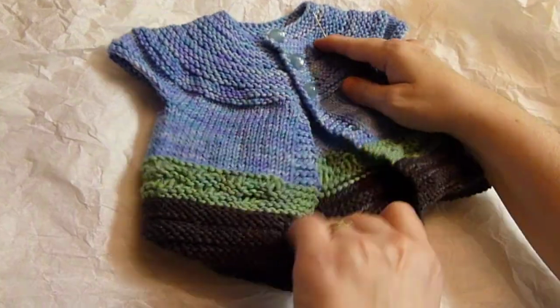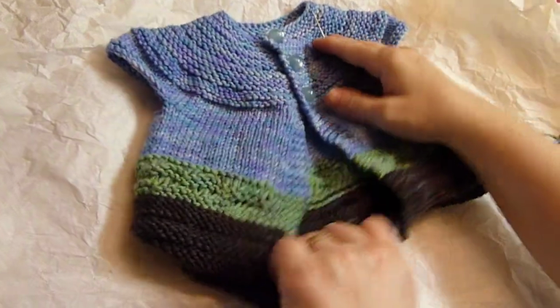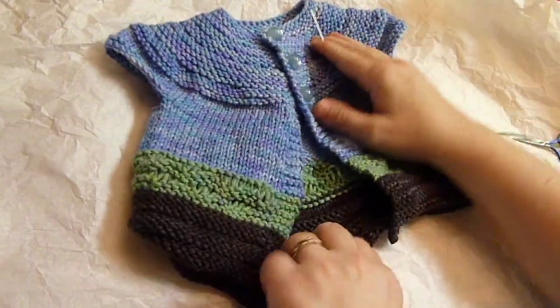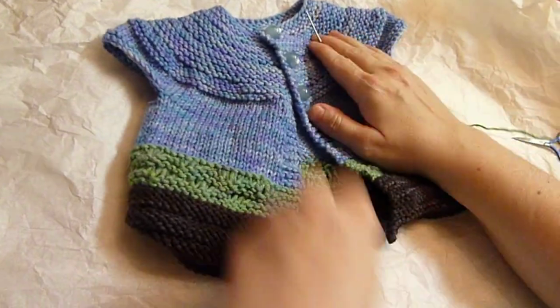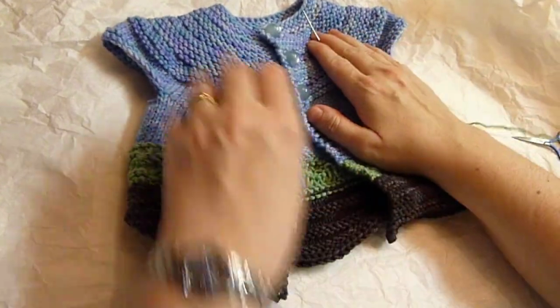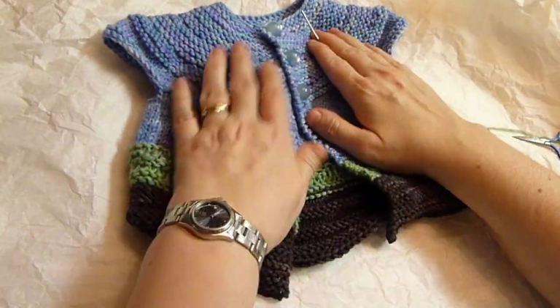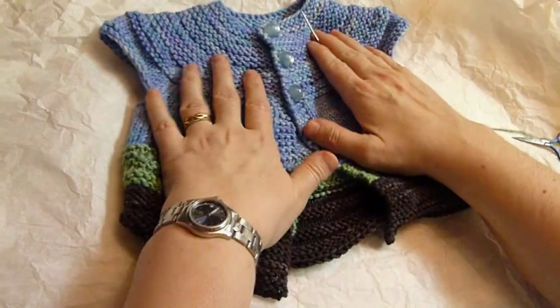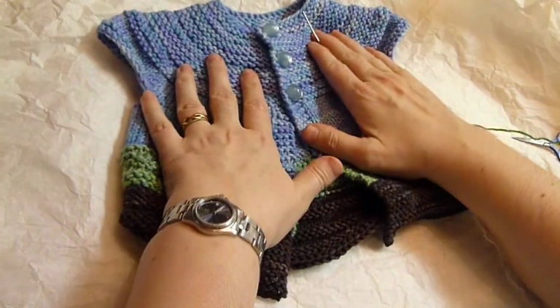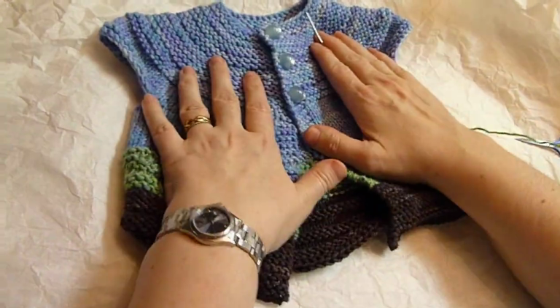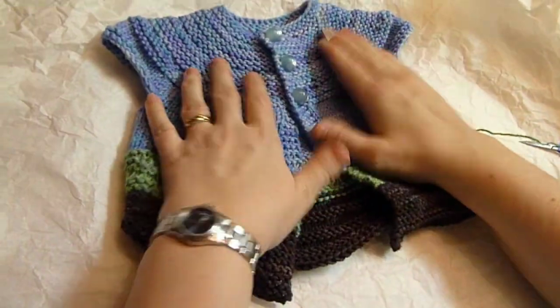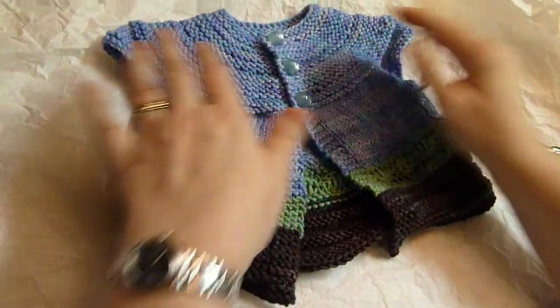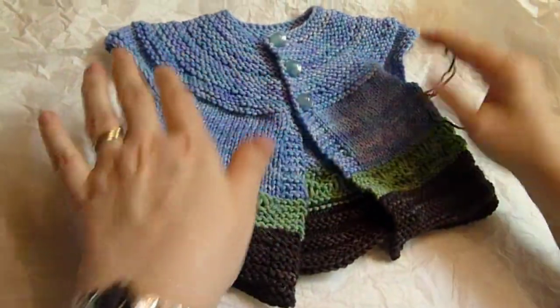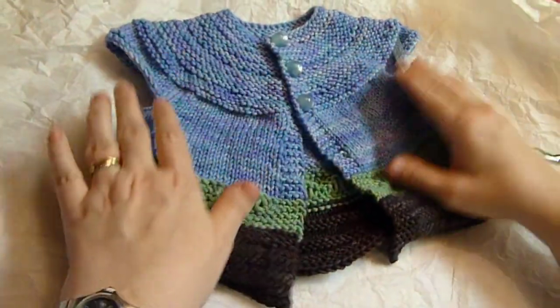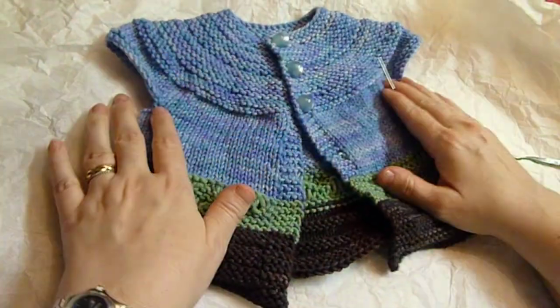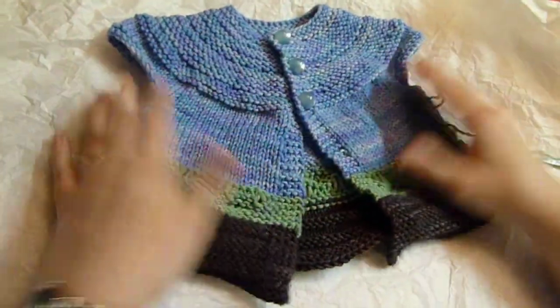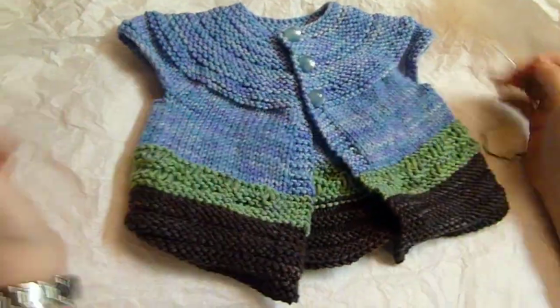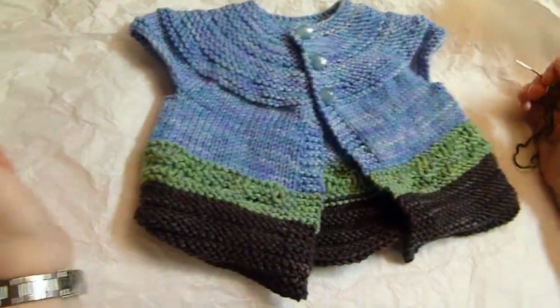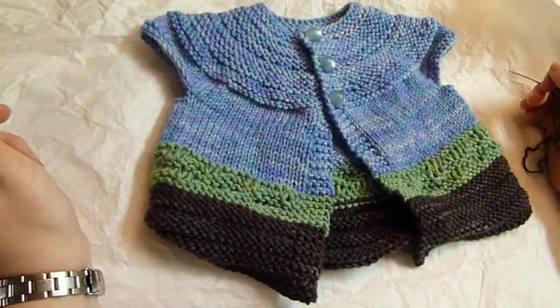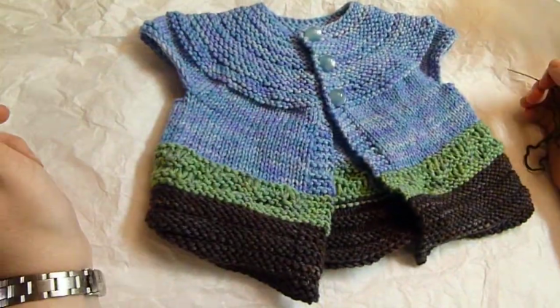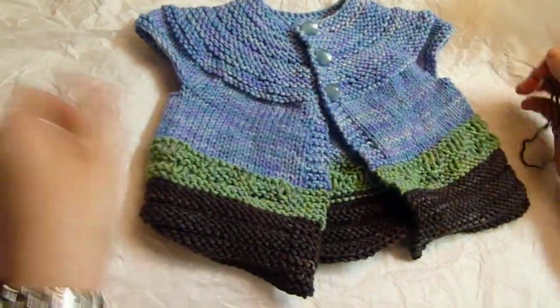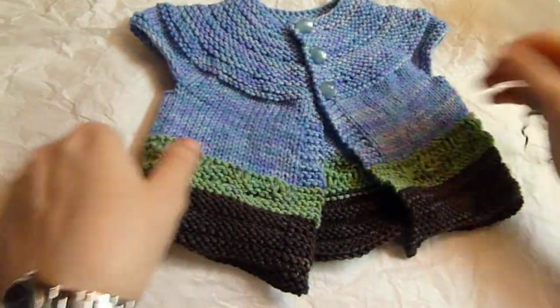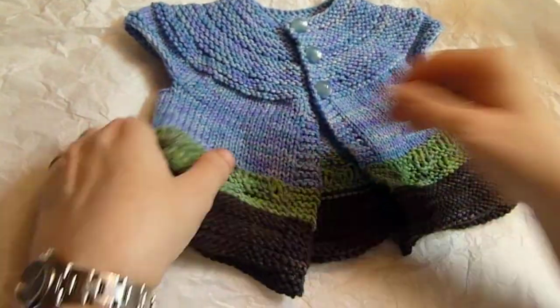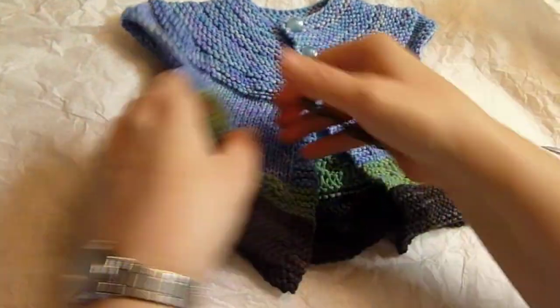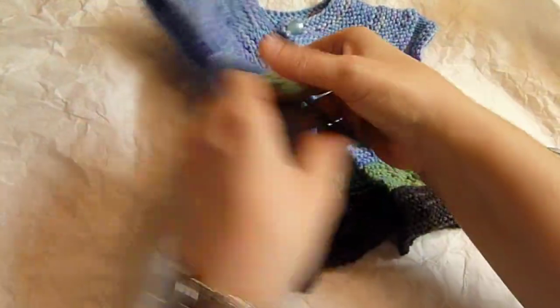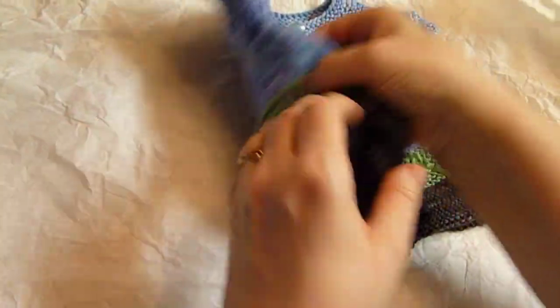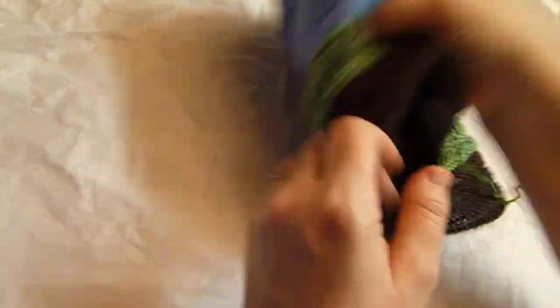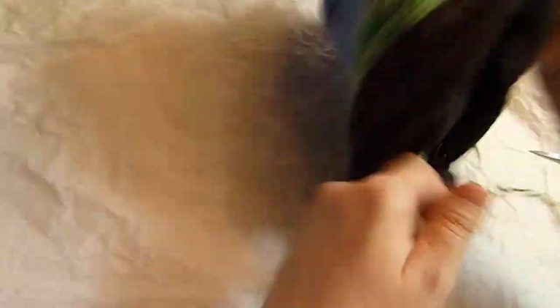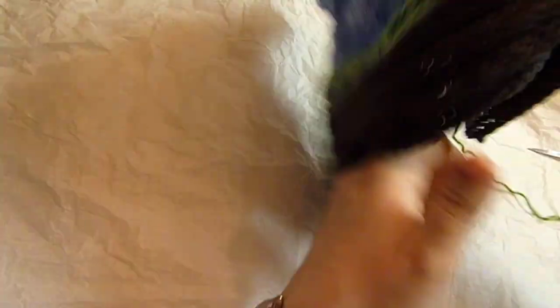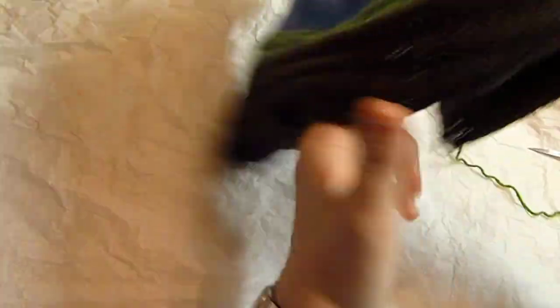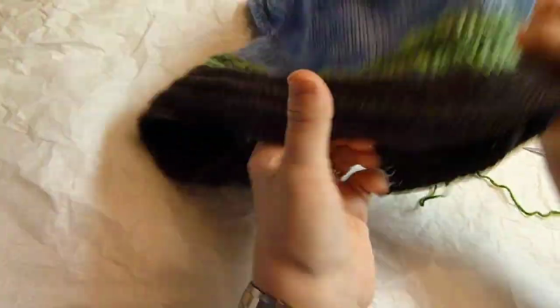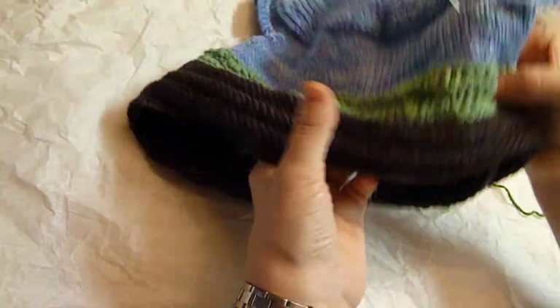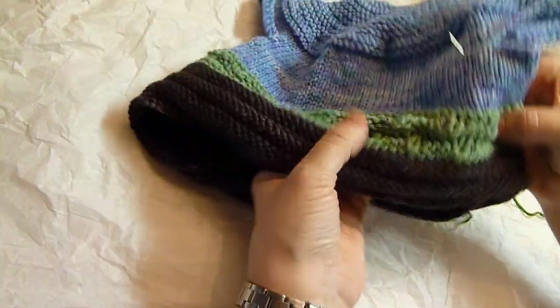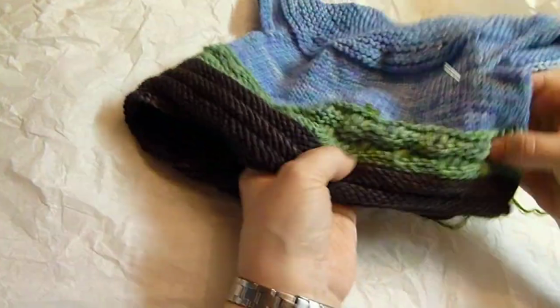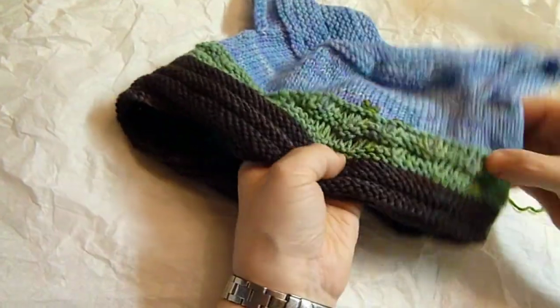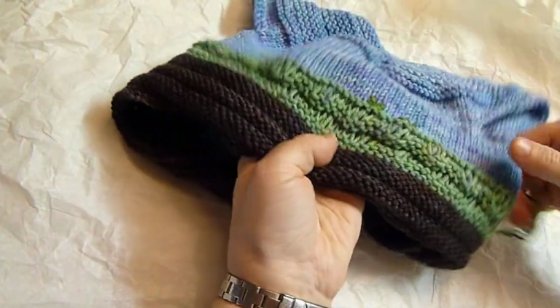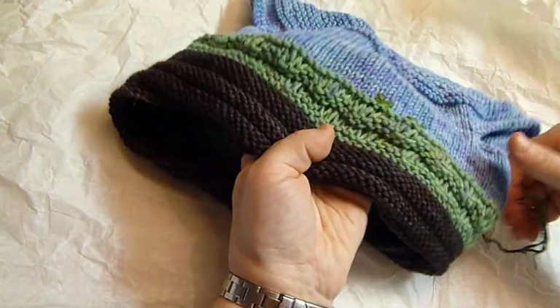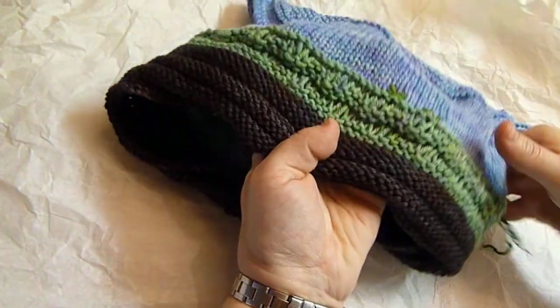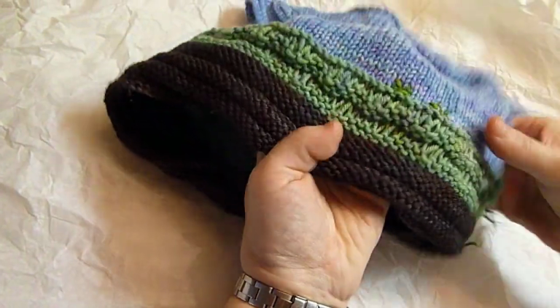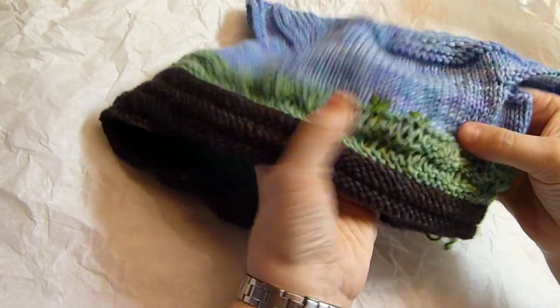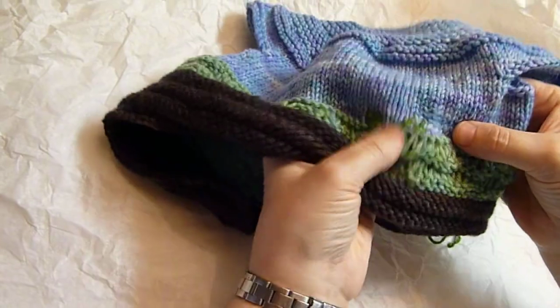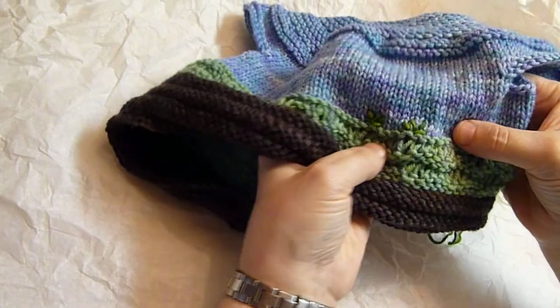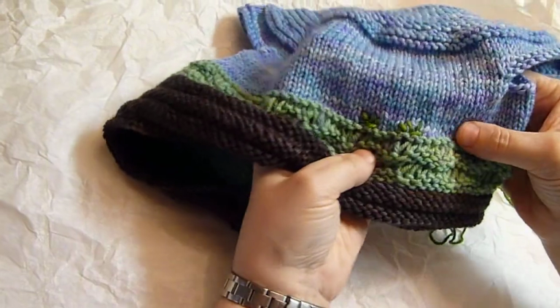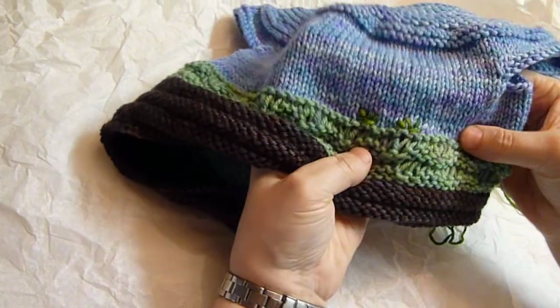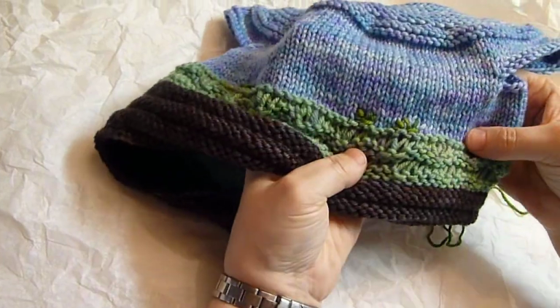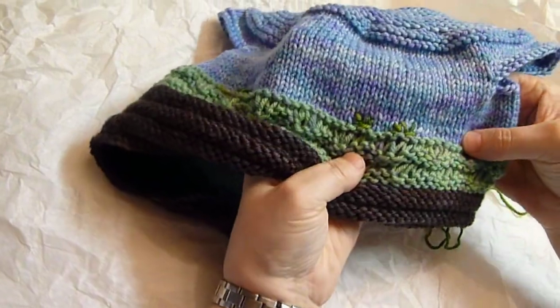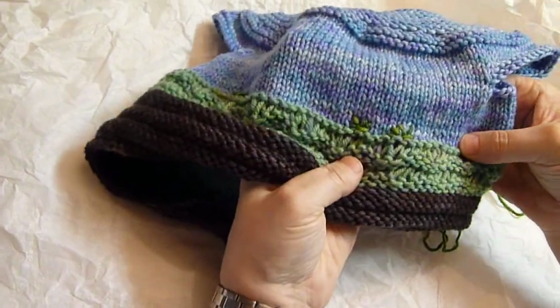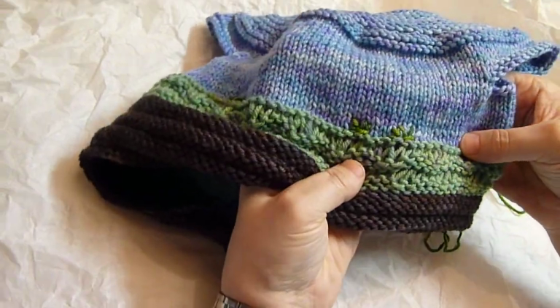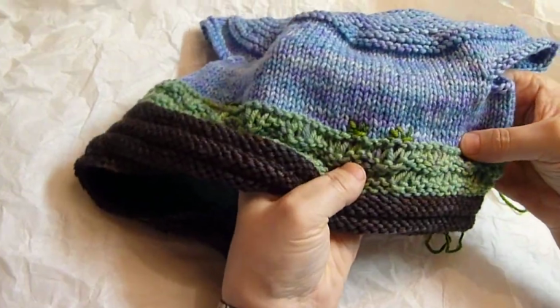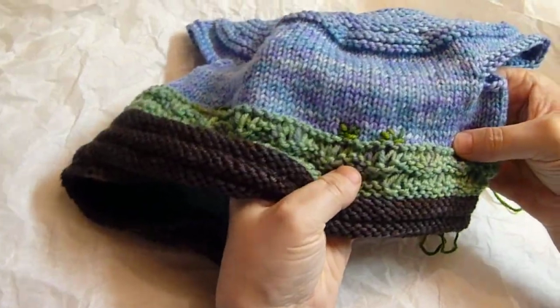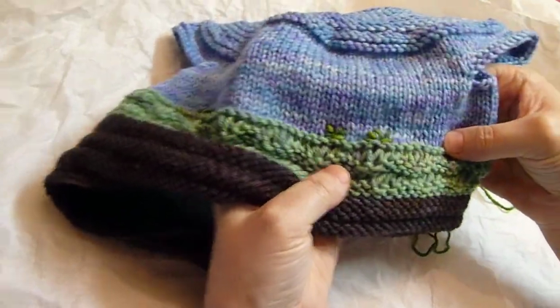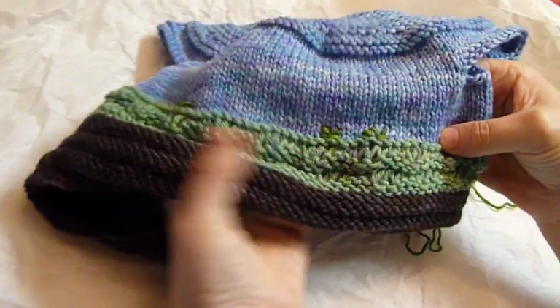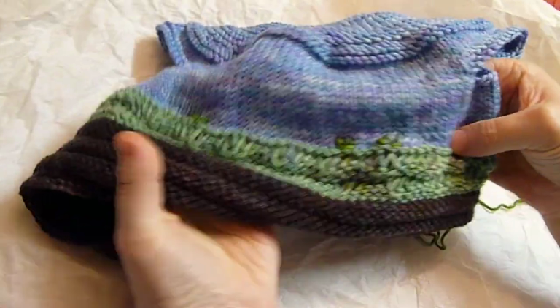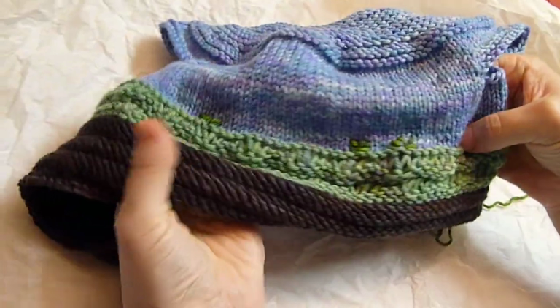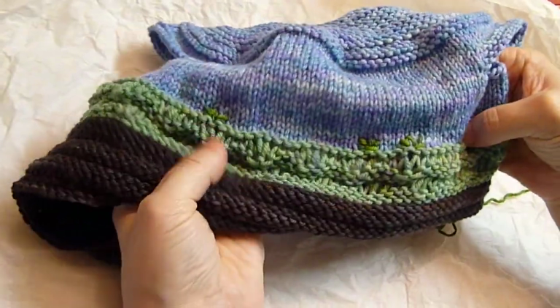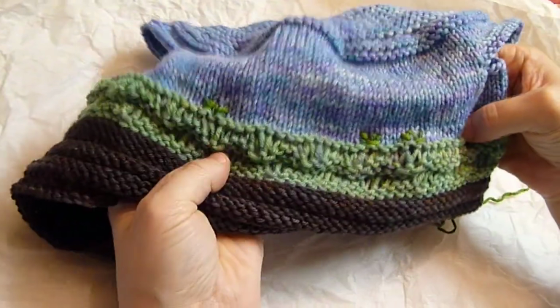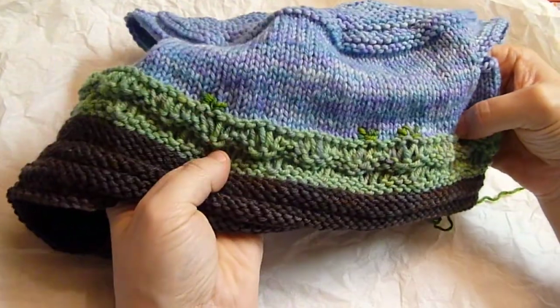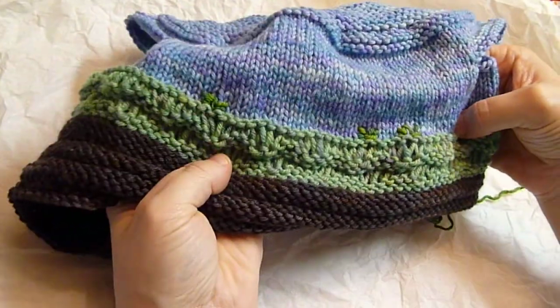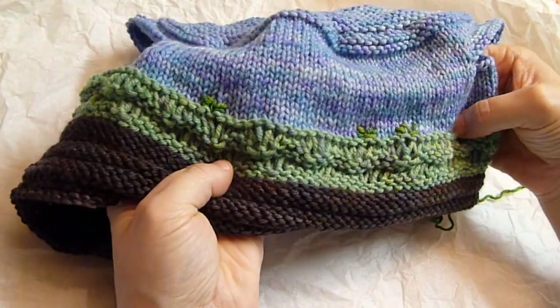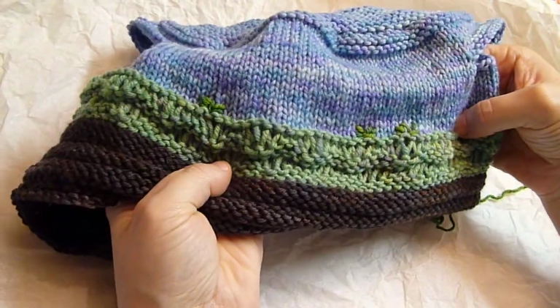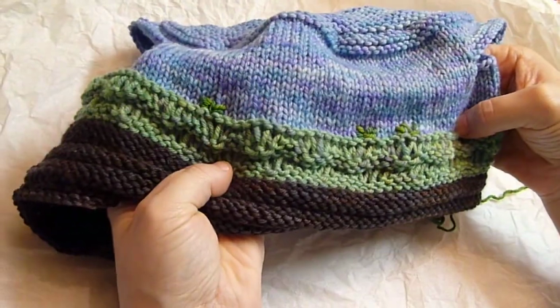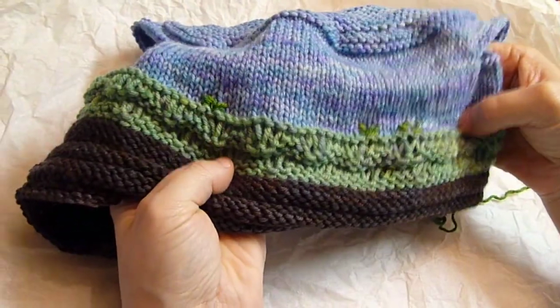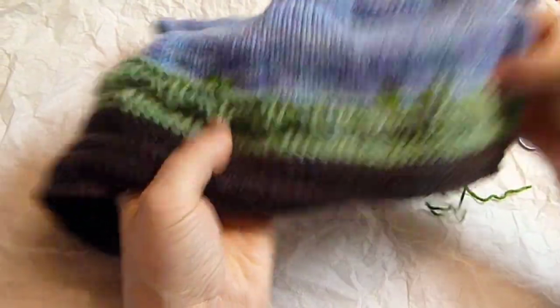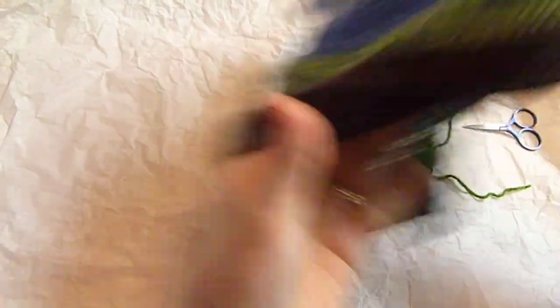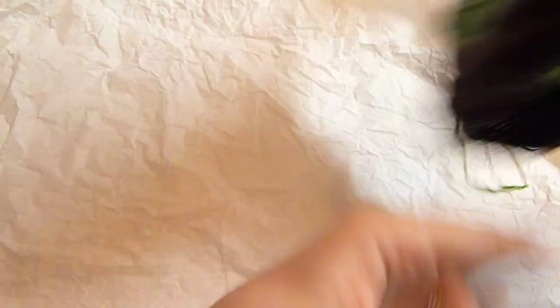This is the garden party sweater, and I've already made embroidery for the little leaves right there.